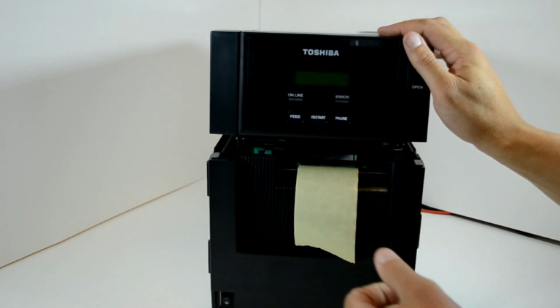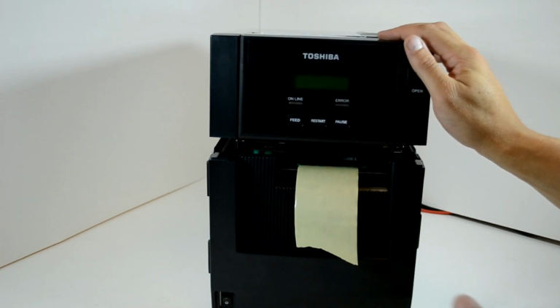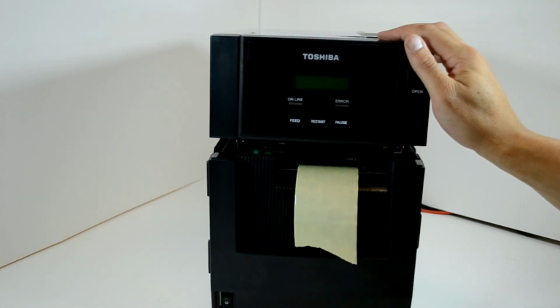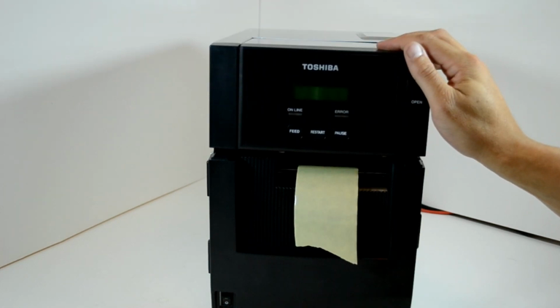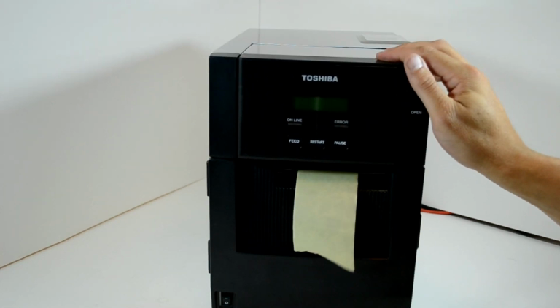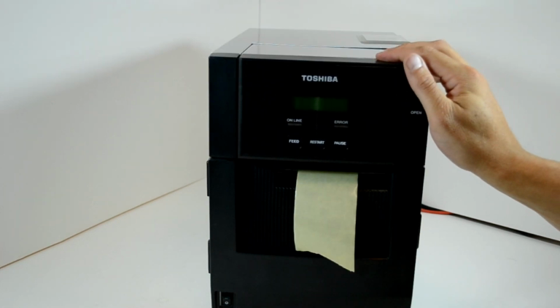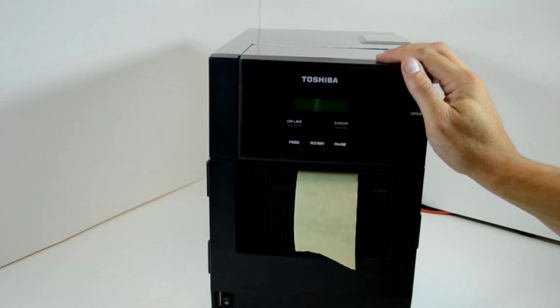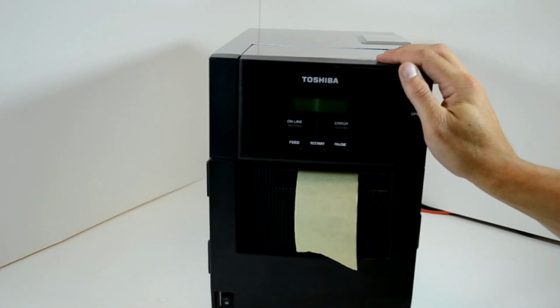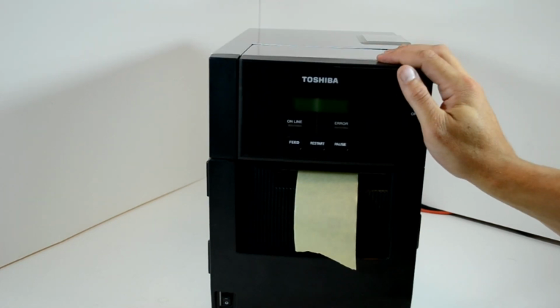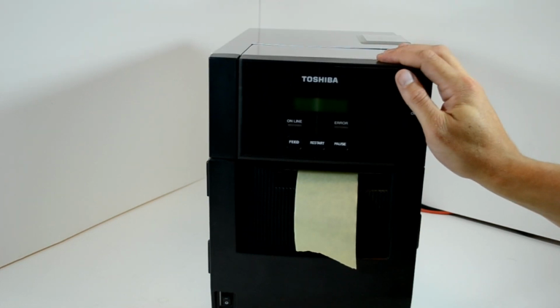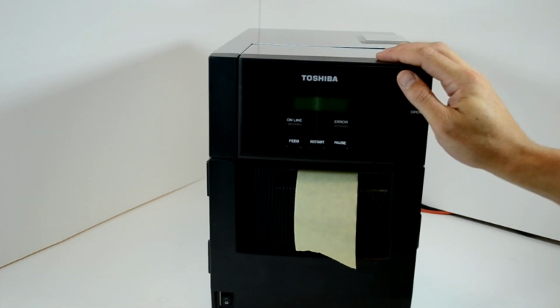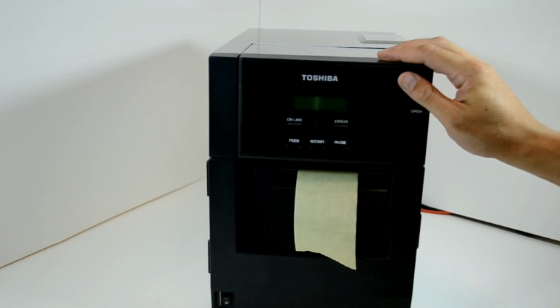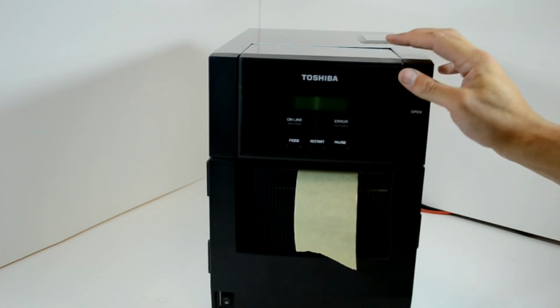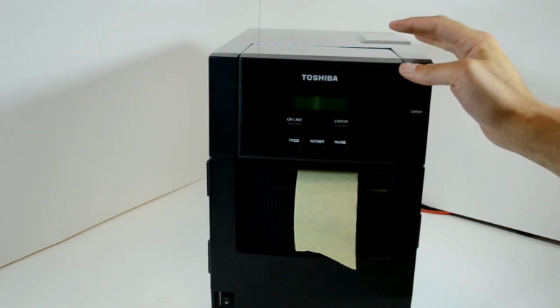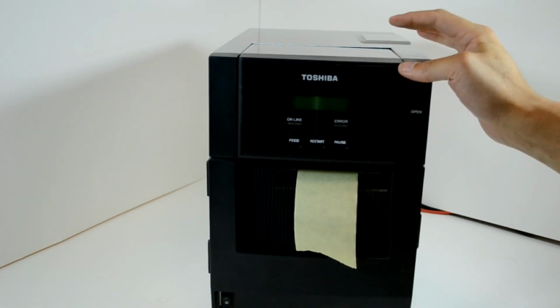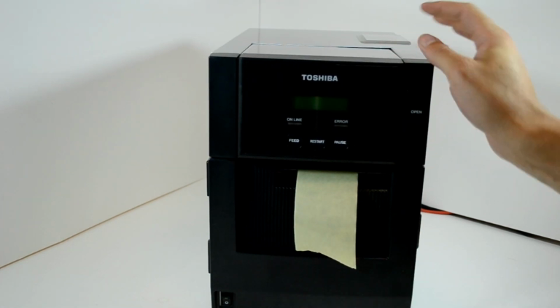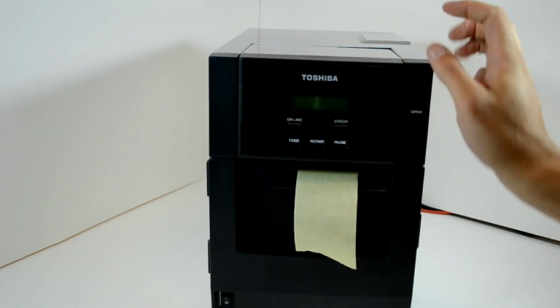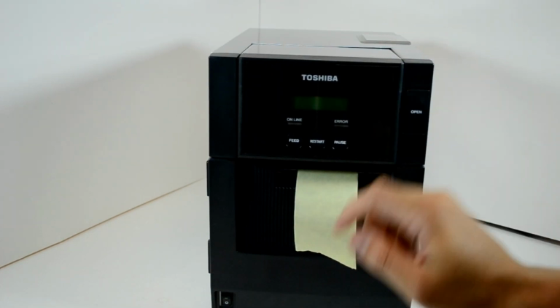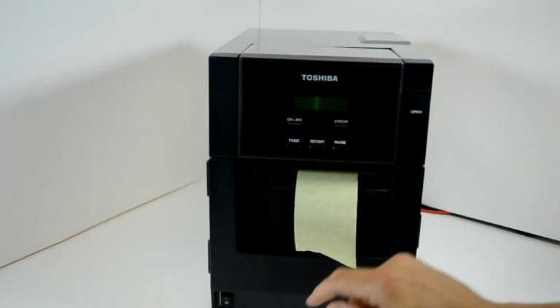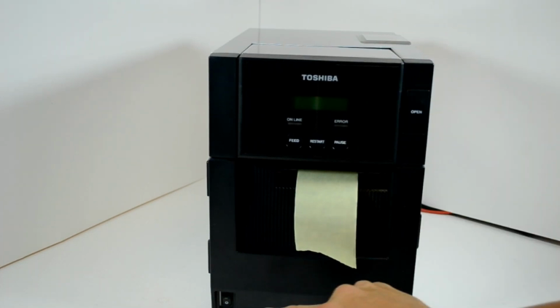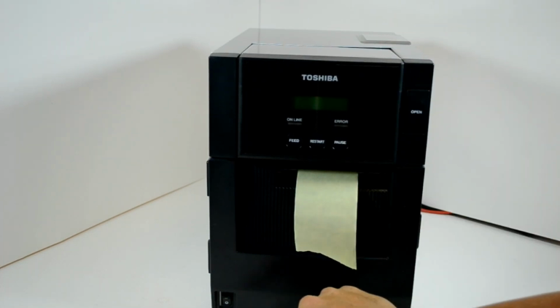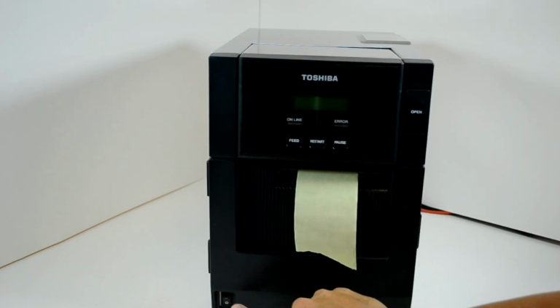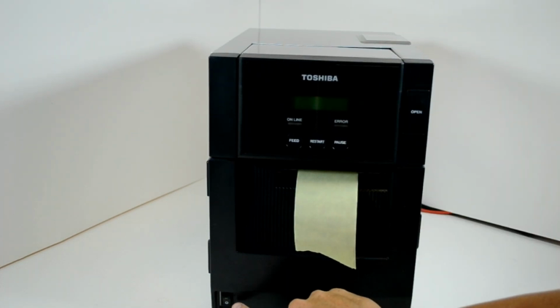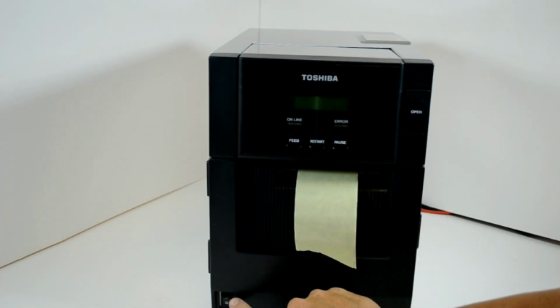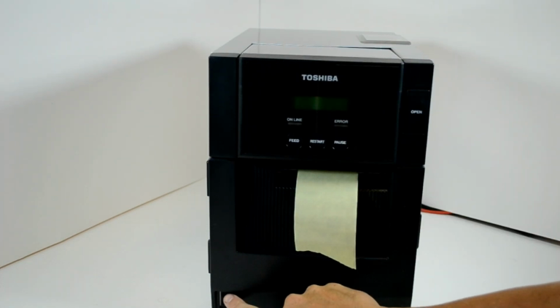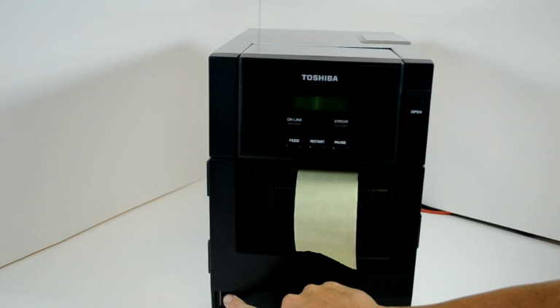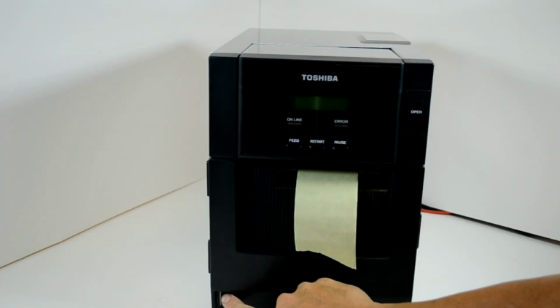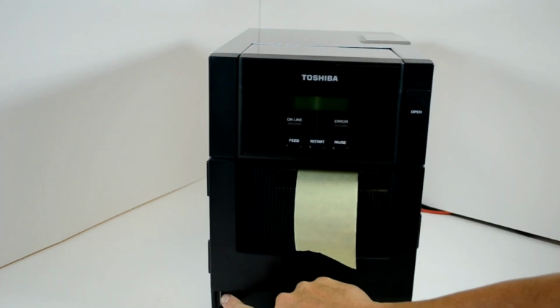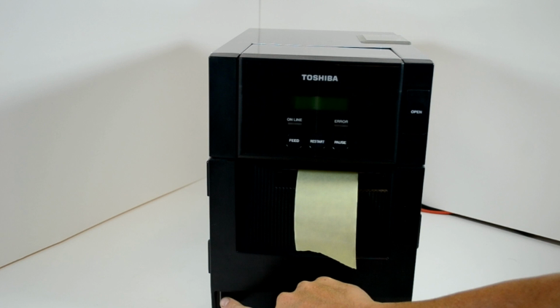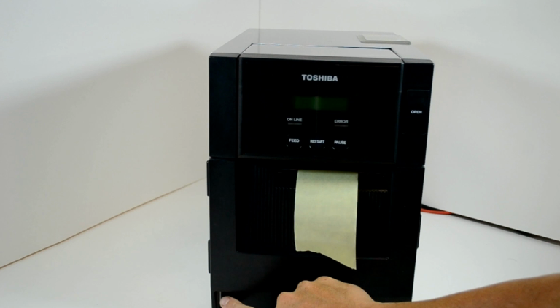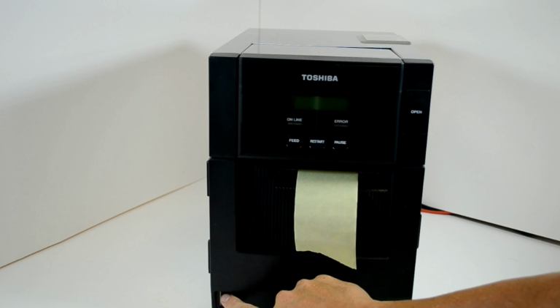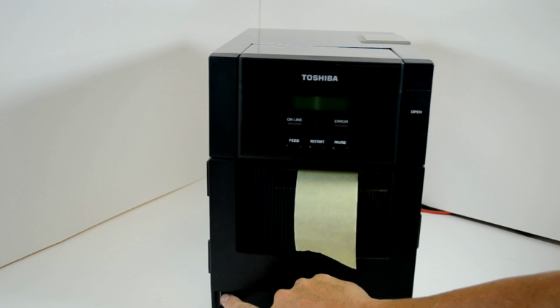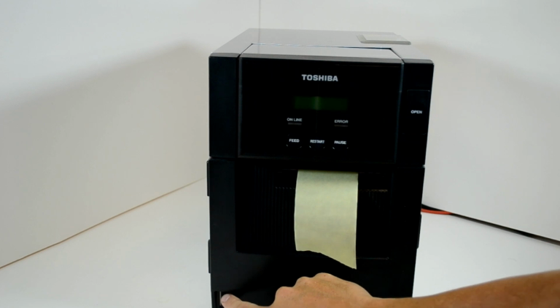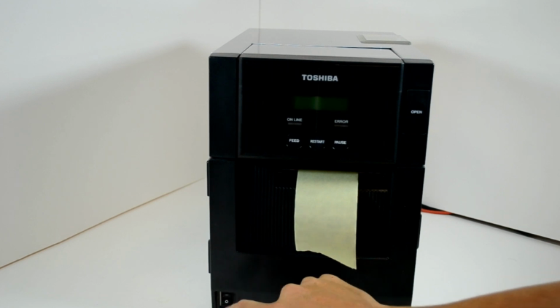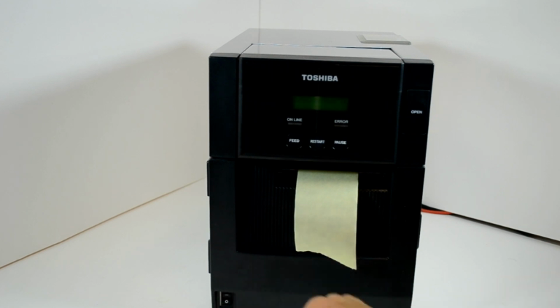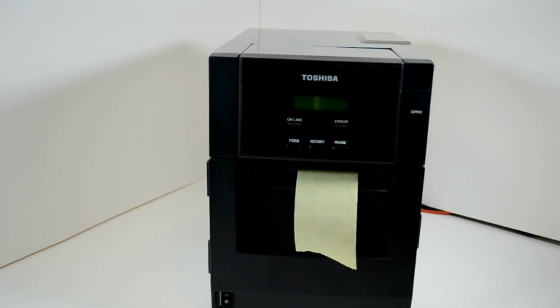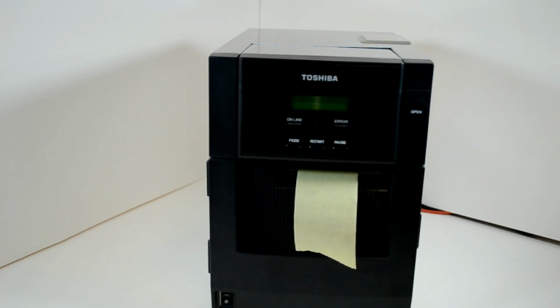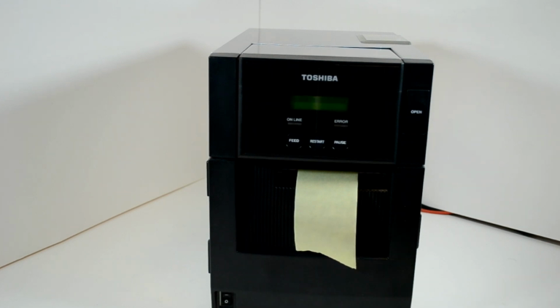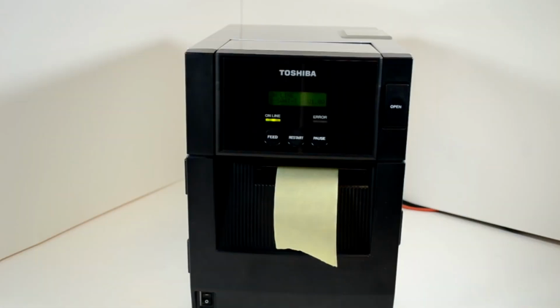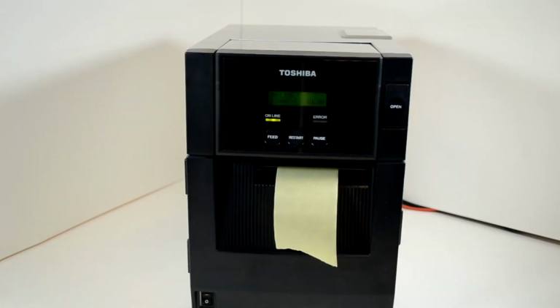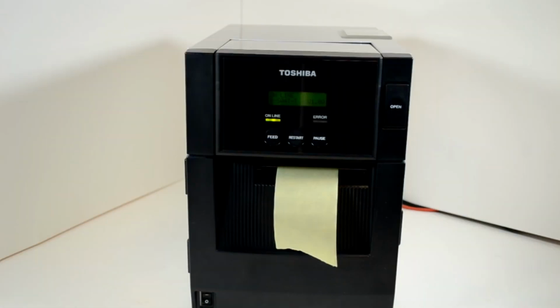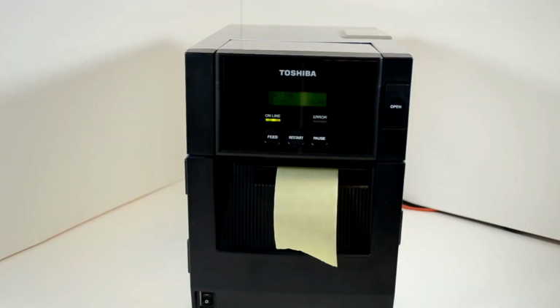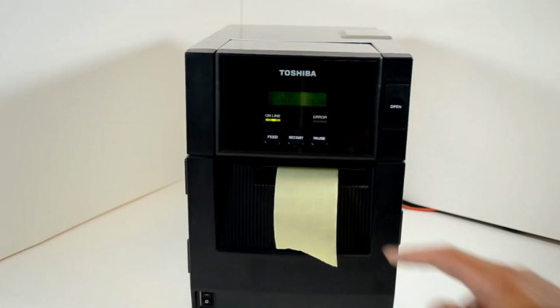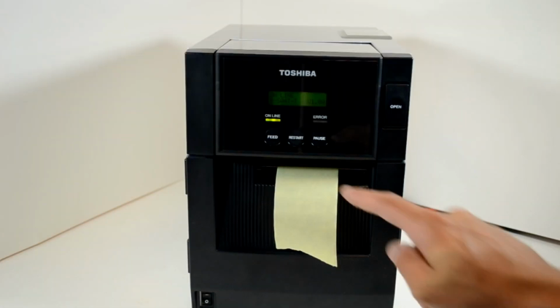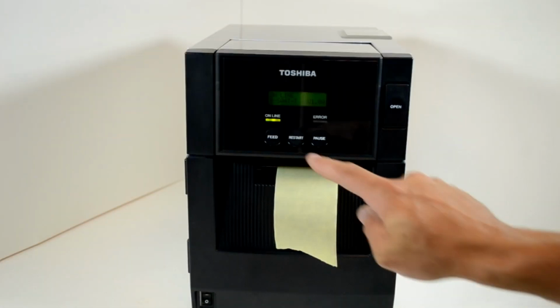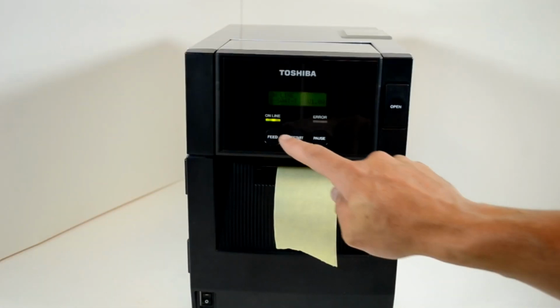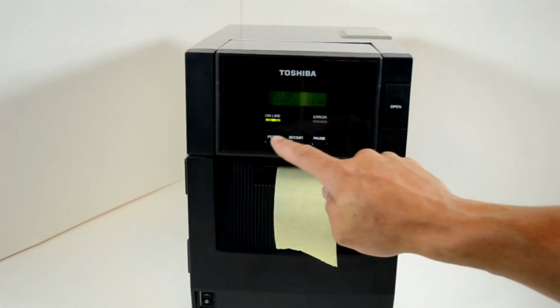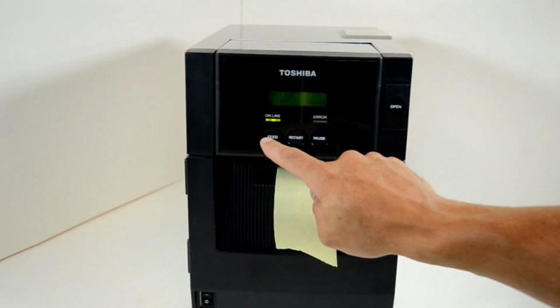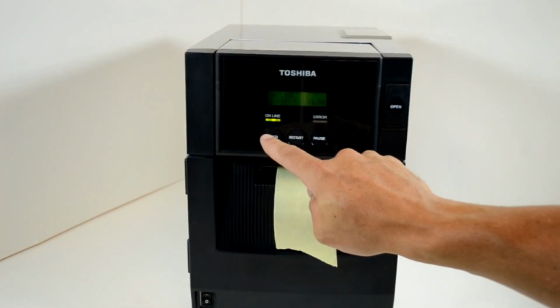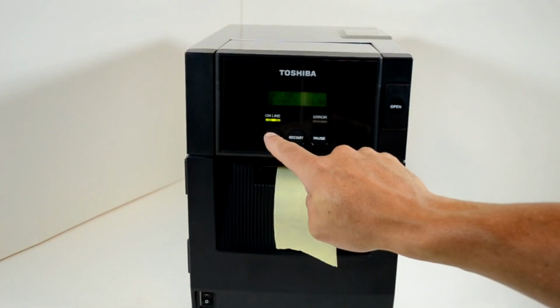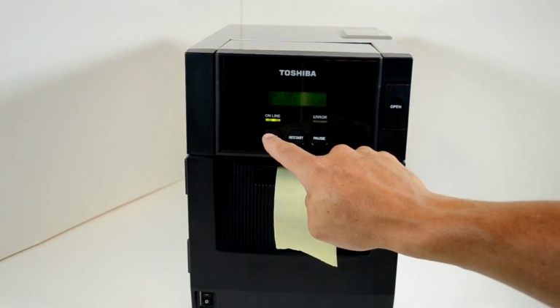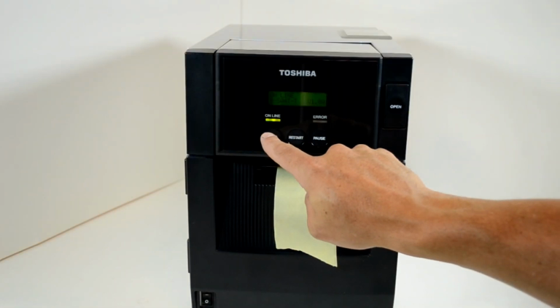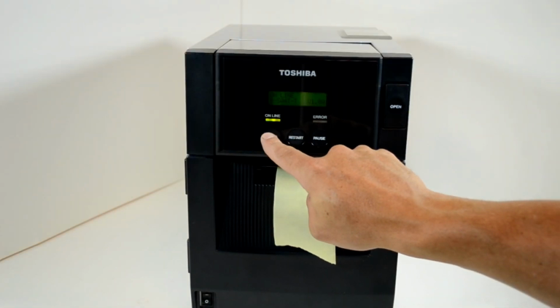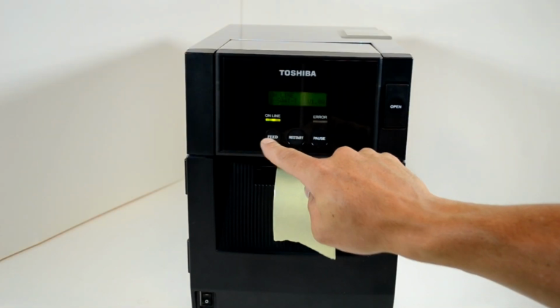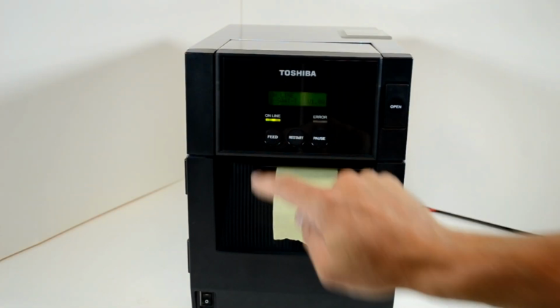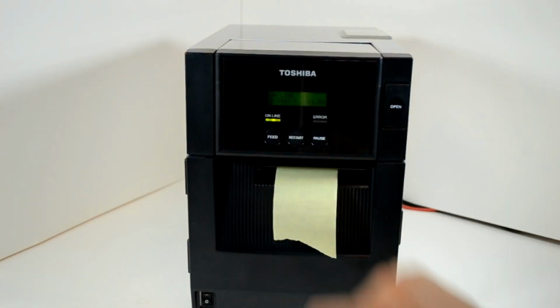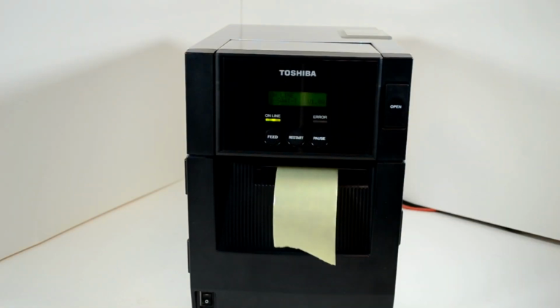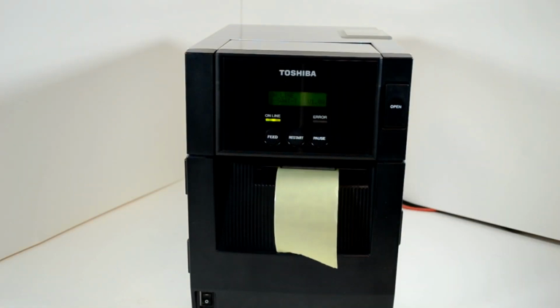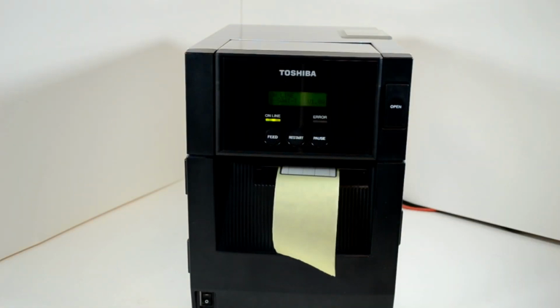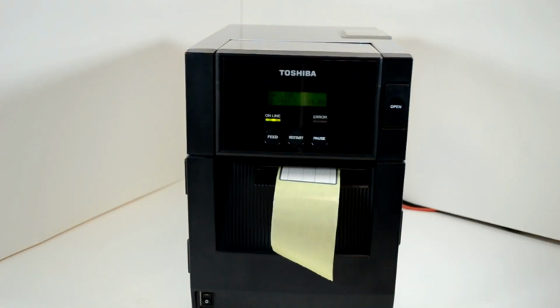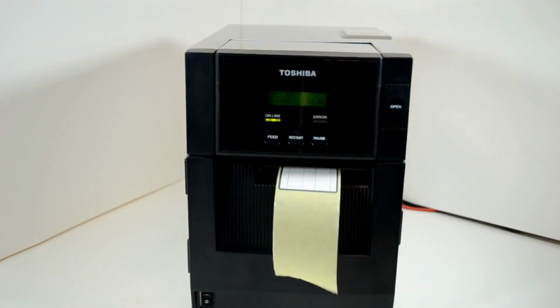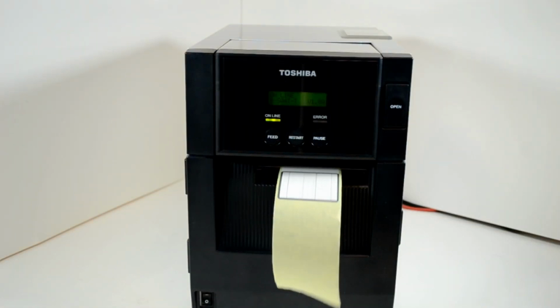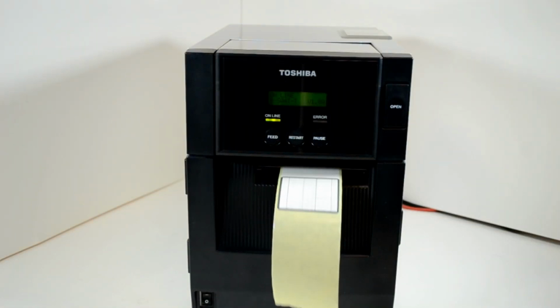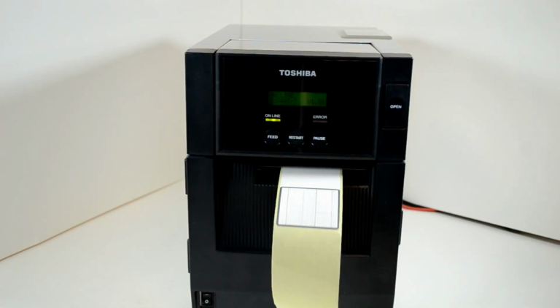Turn the printer on again, and when it shows as being online, it should be ready to use.